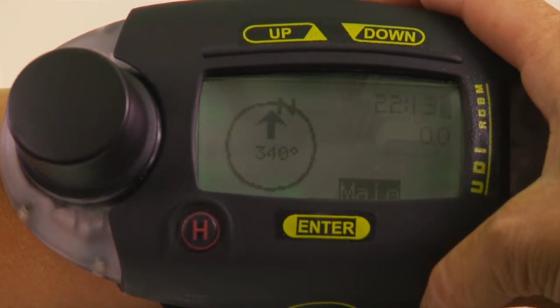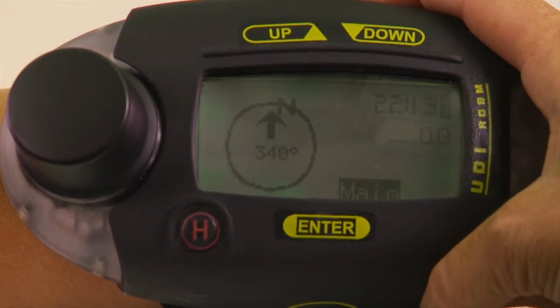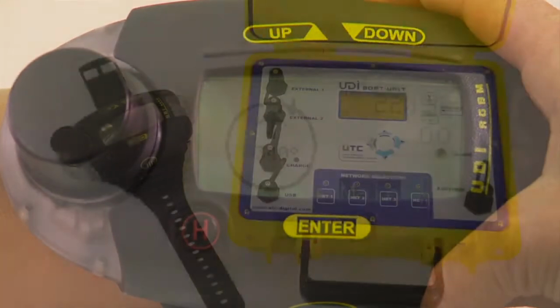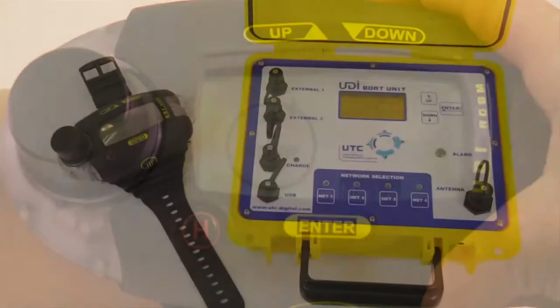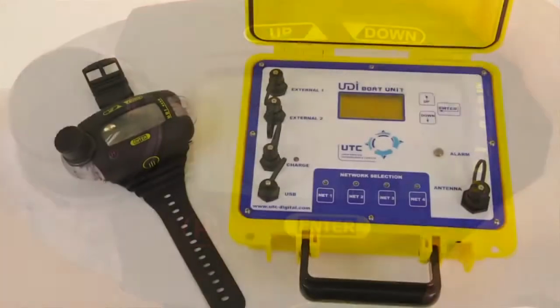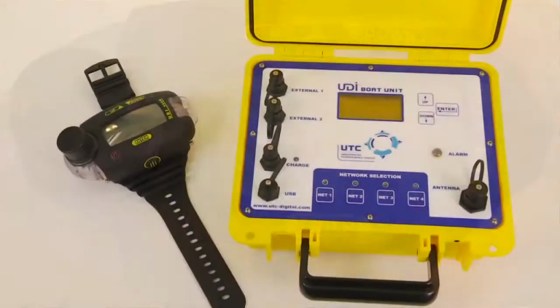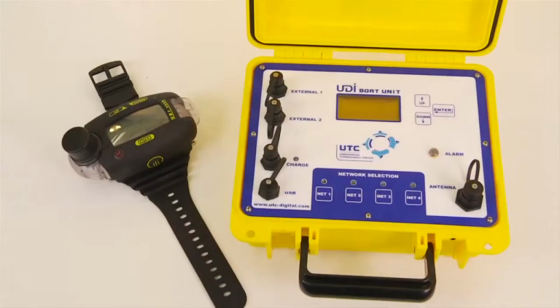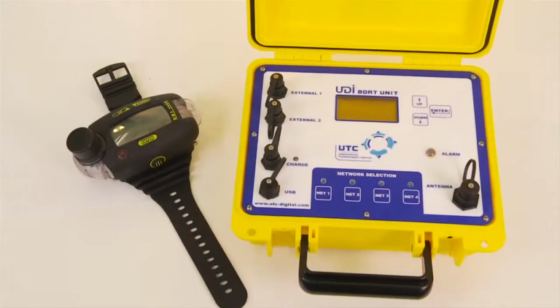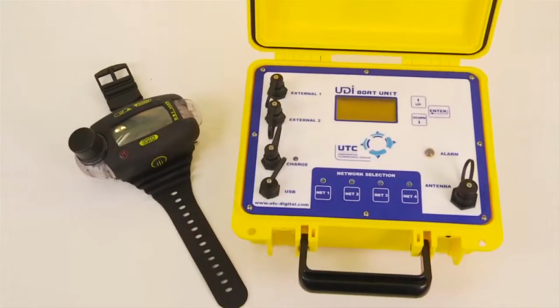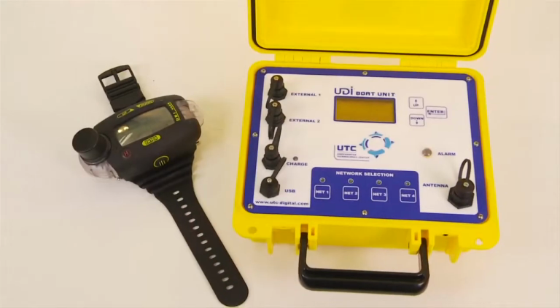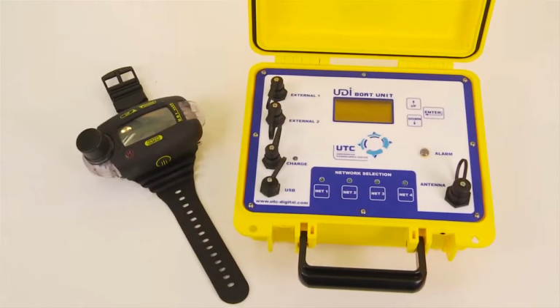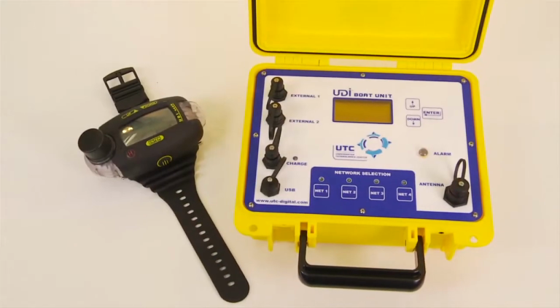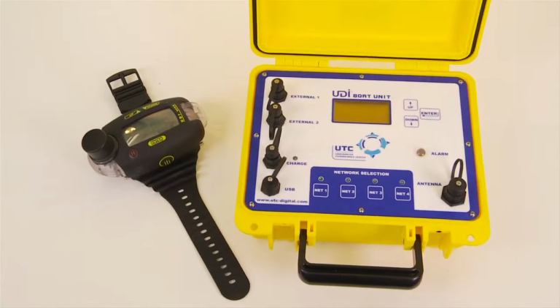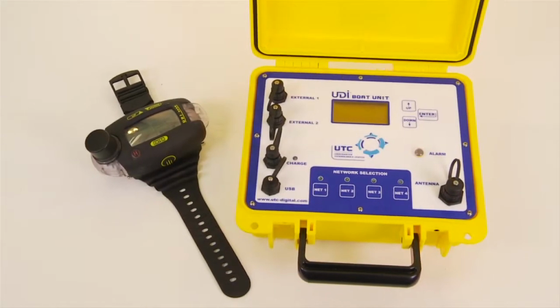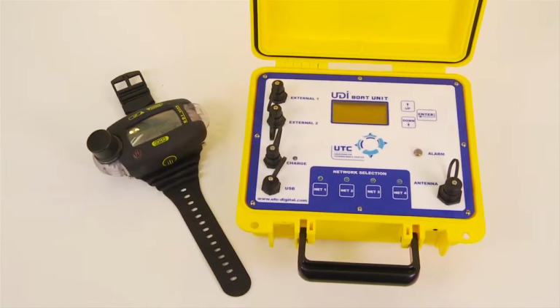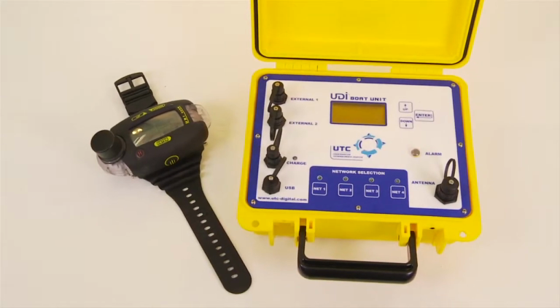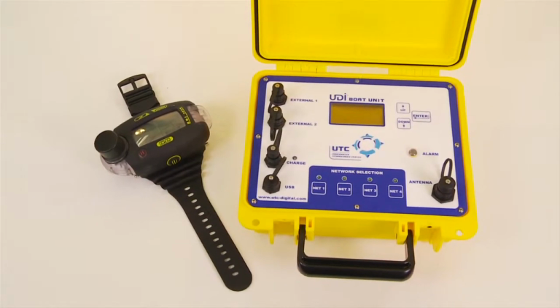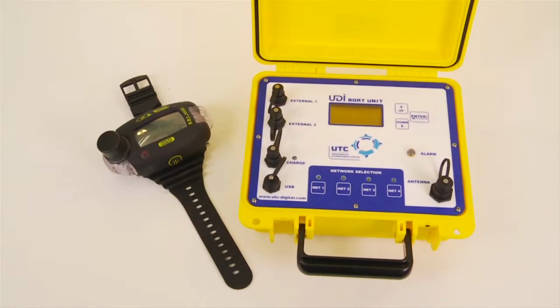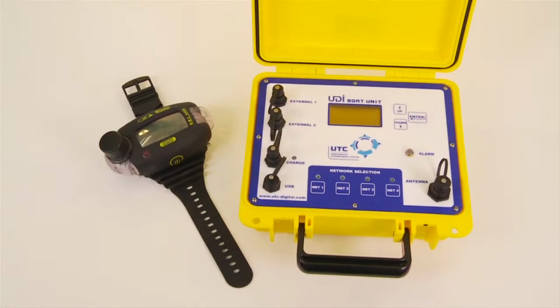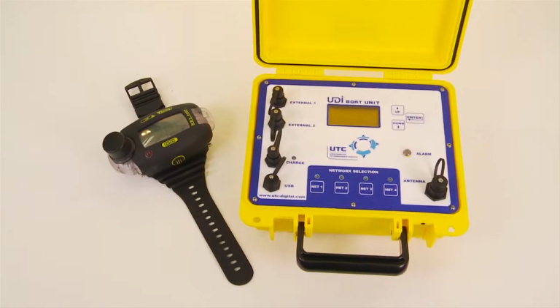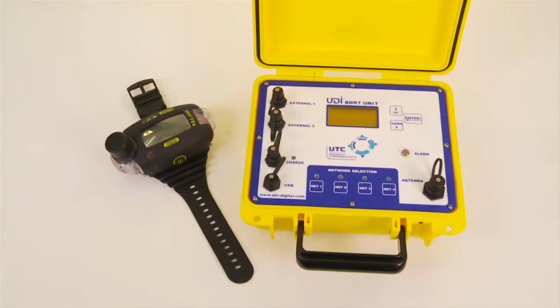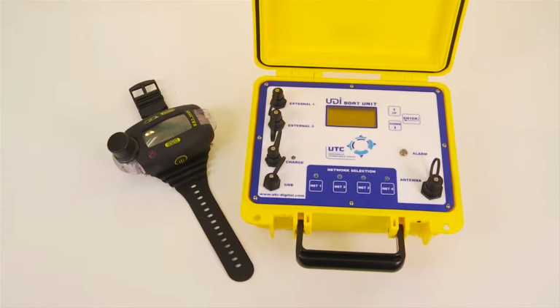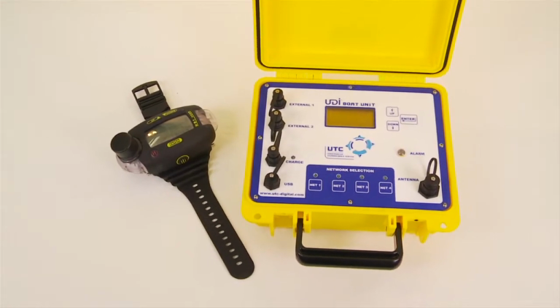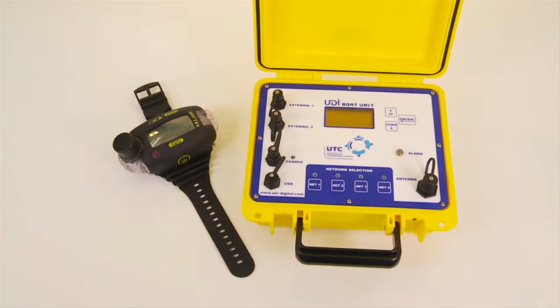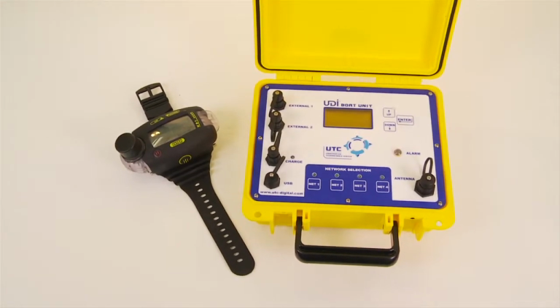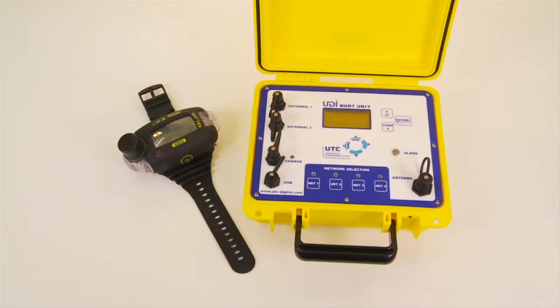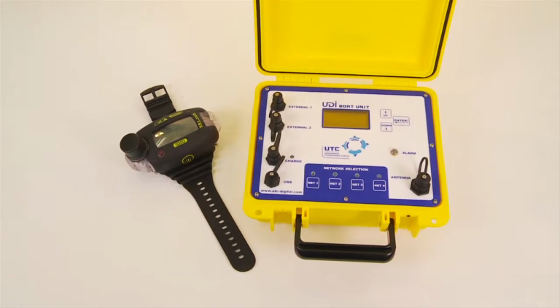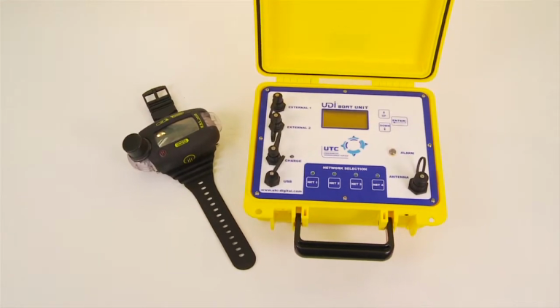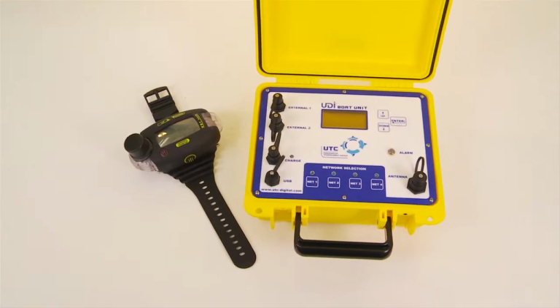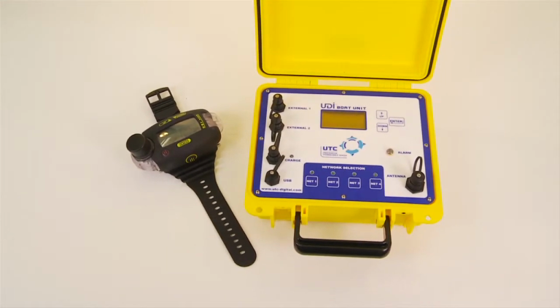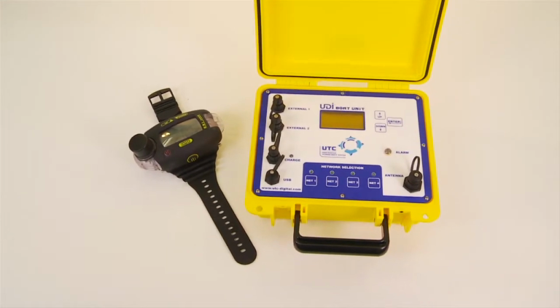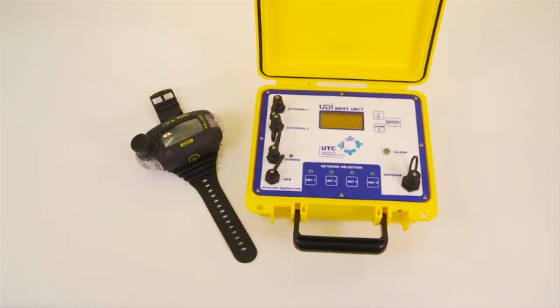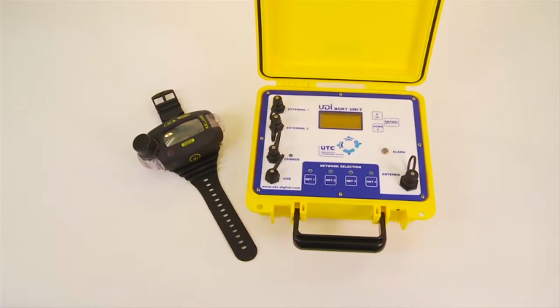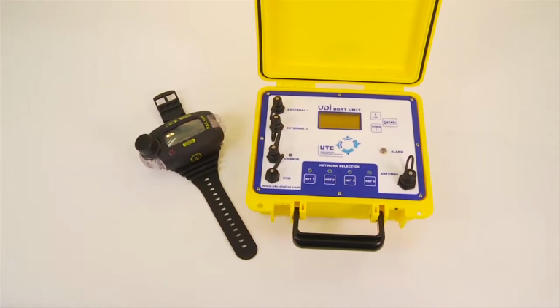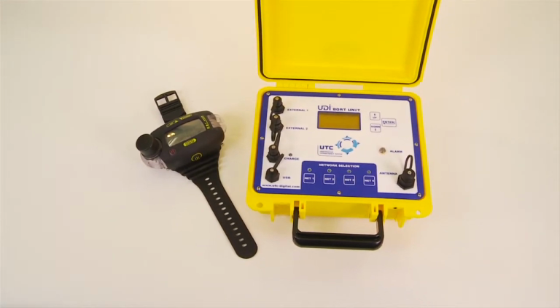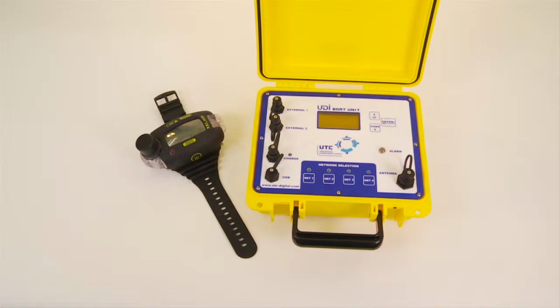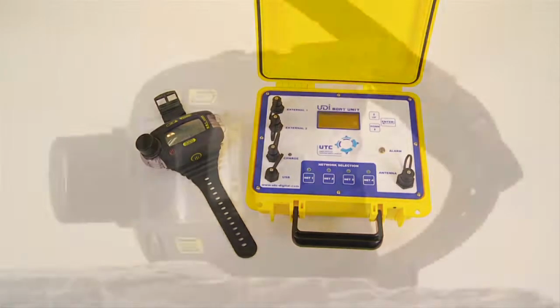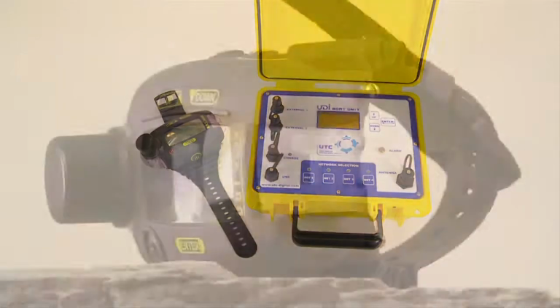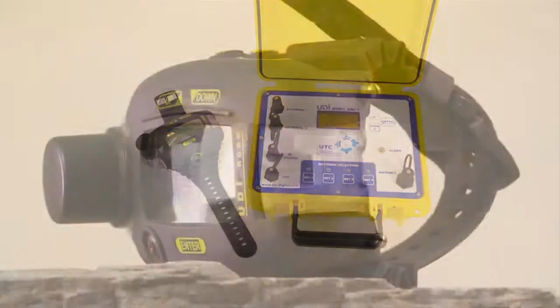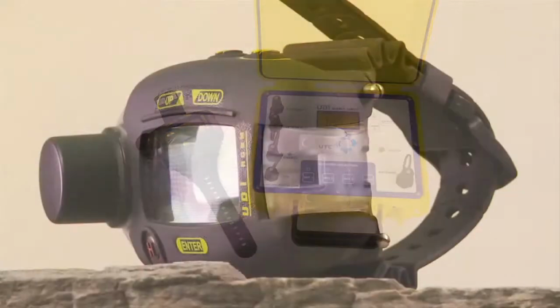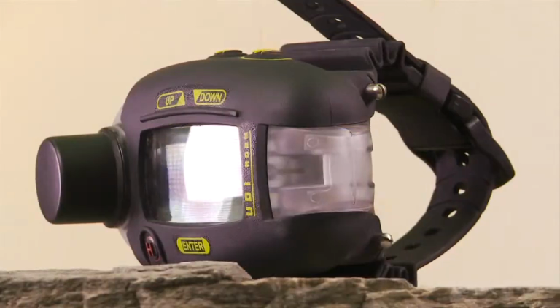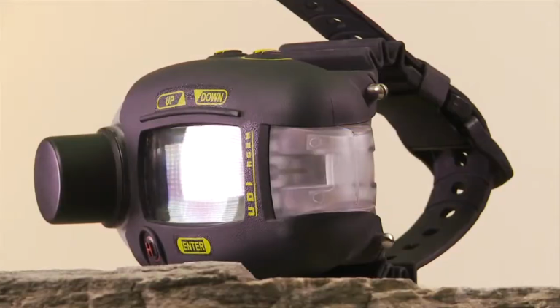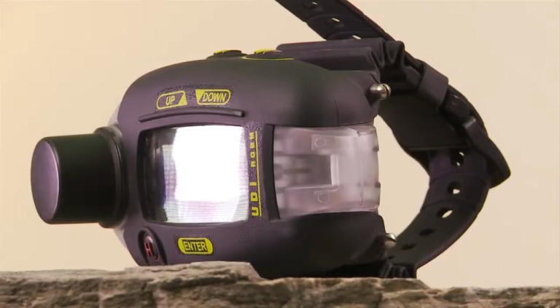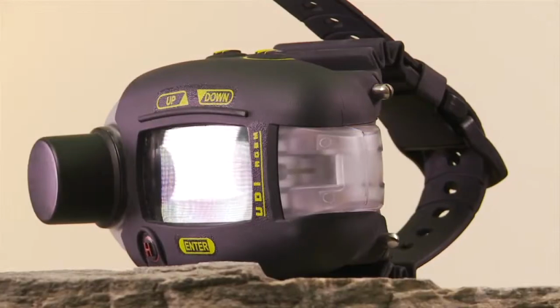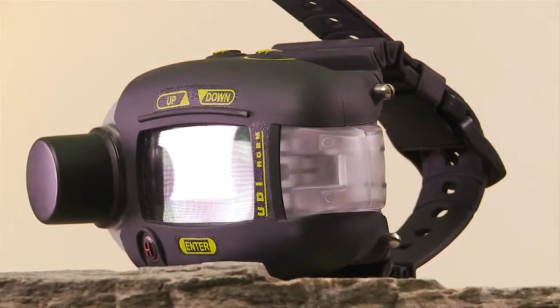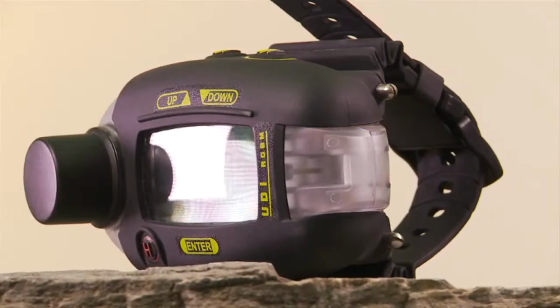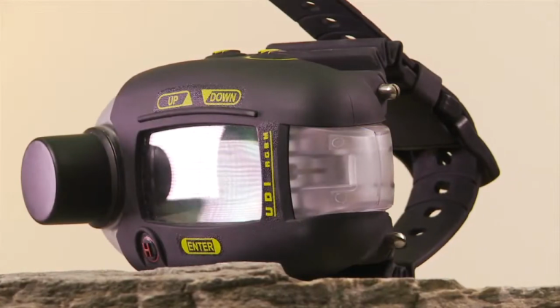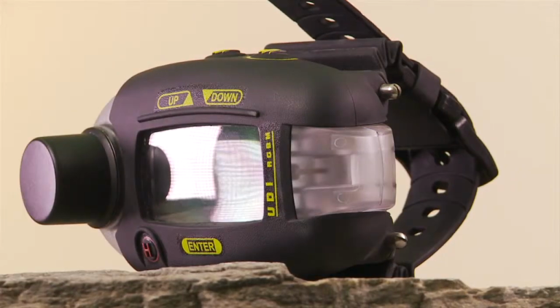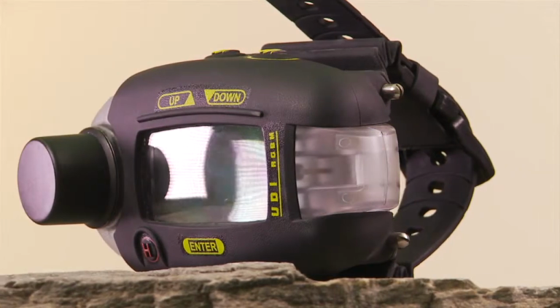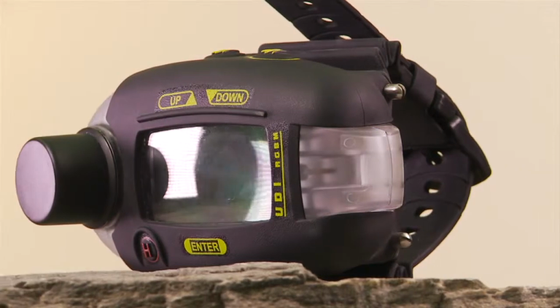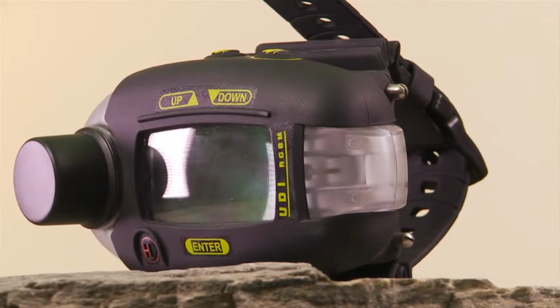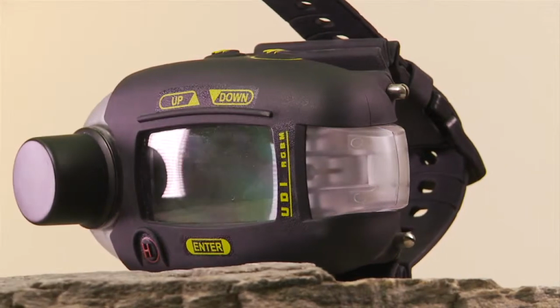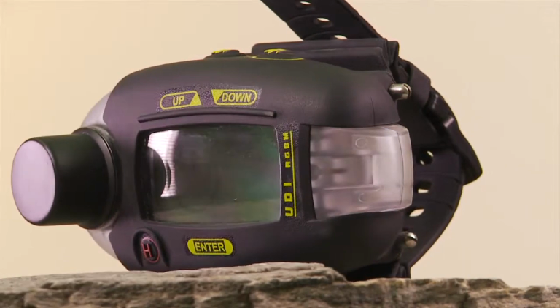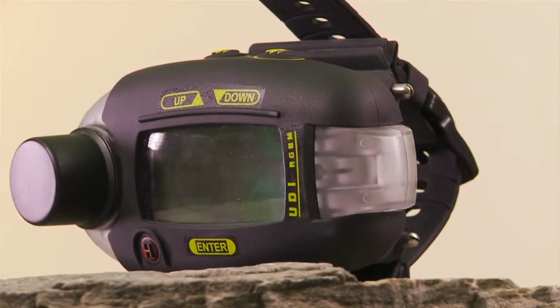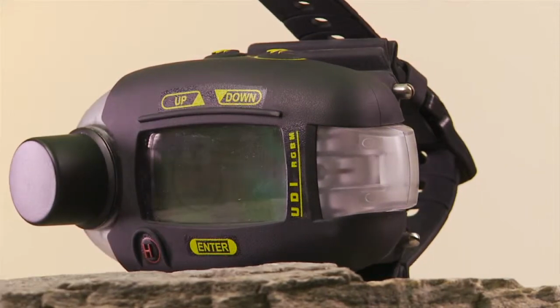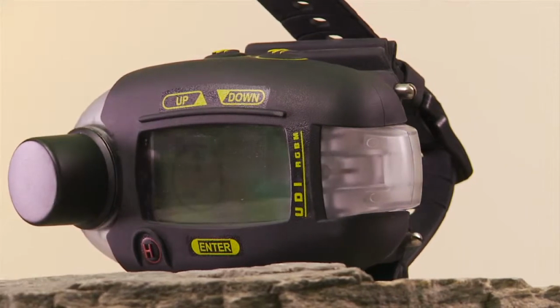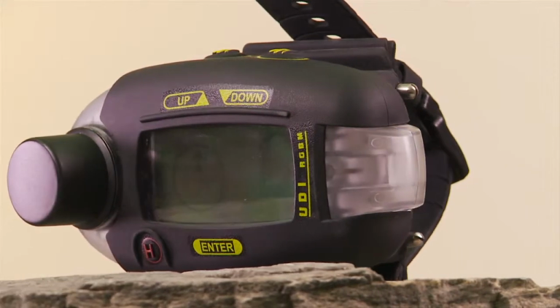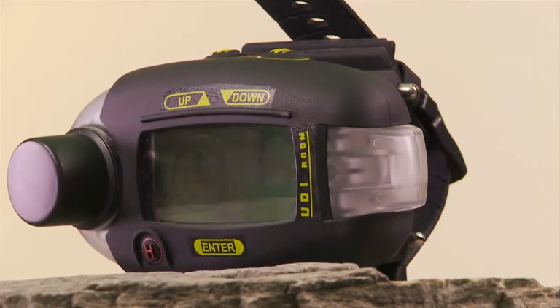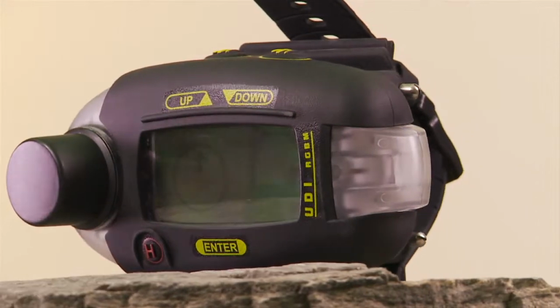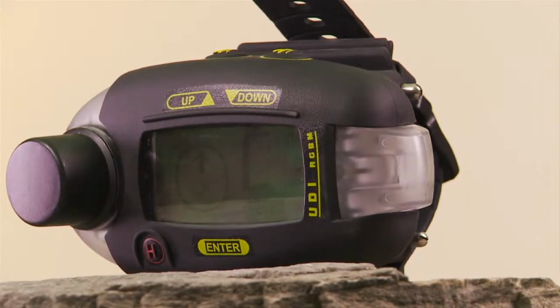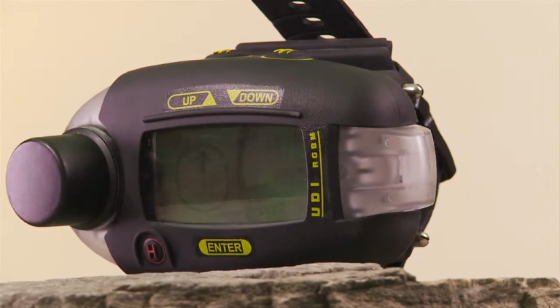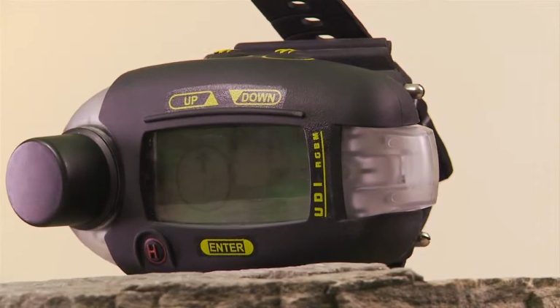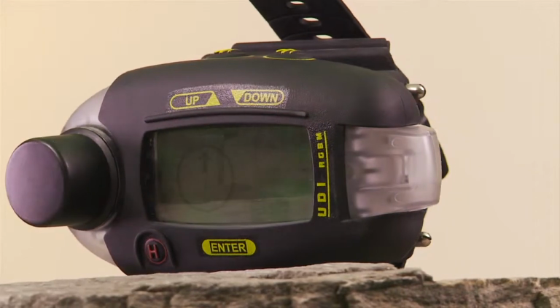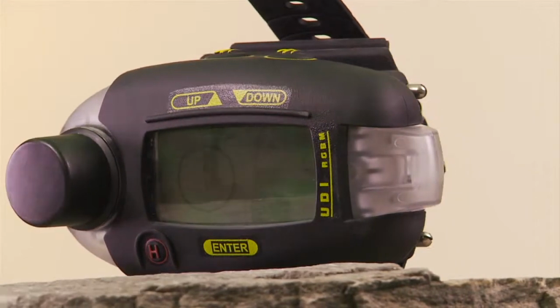The bottom line? The UDI is an all-in-one diver's device designed to deal with in-water emergencies and situations.